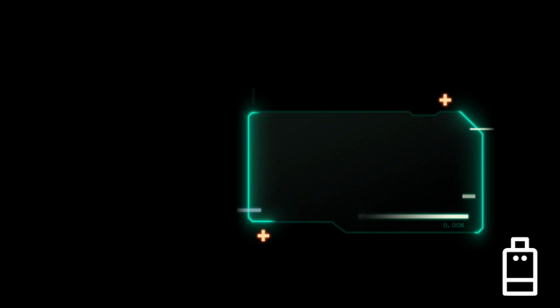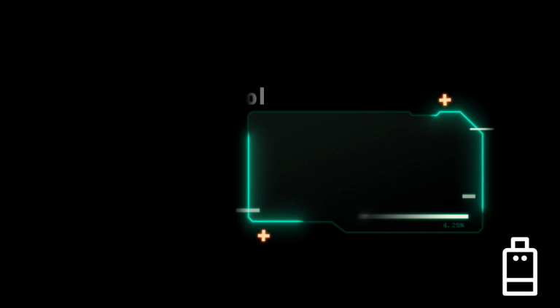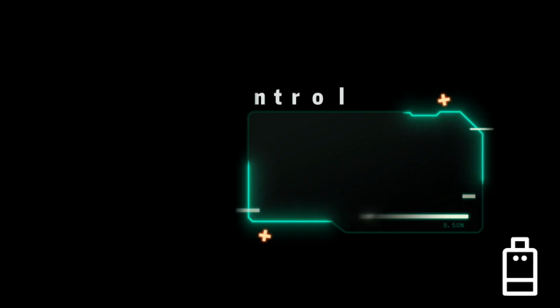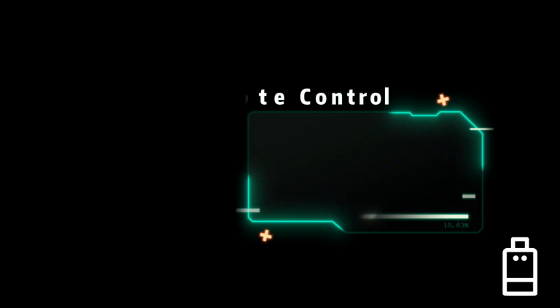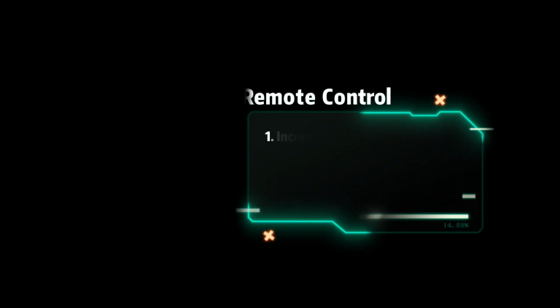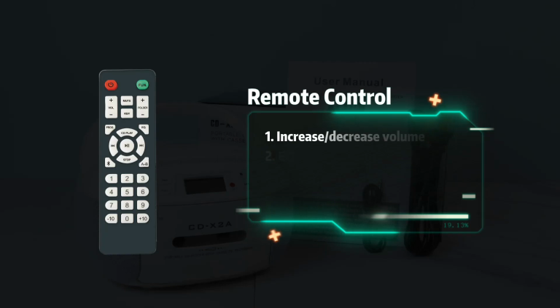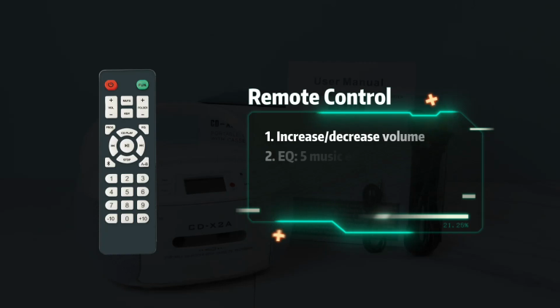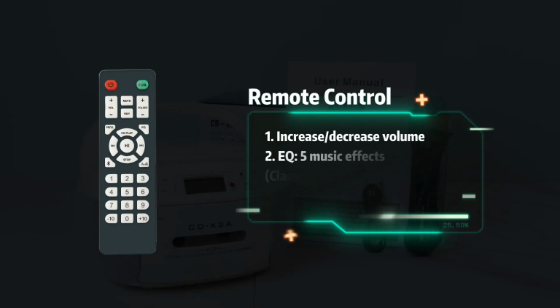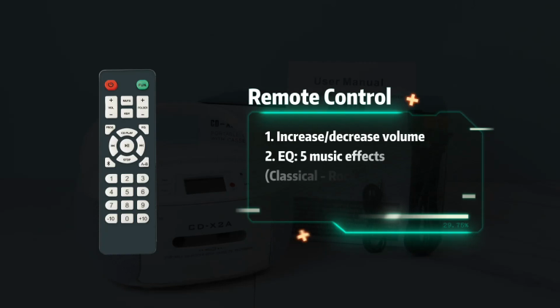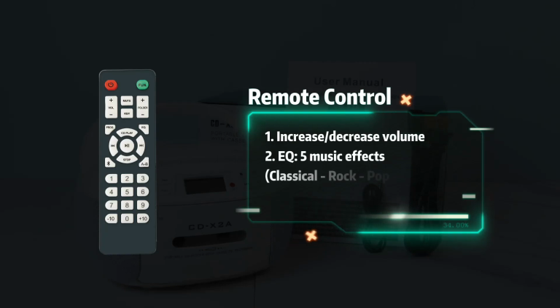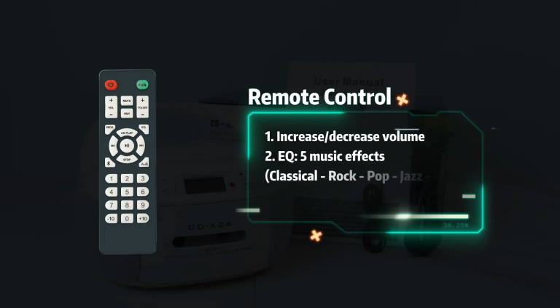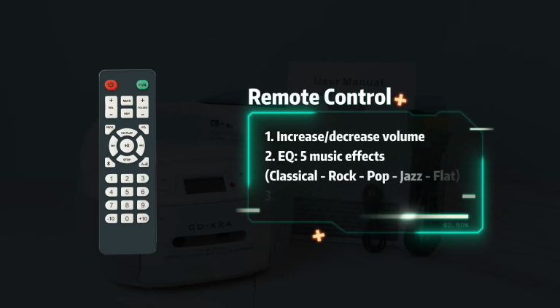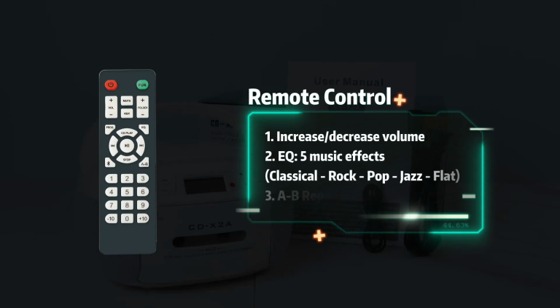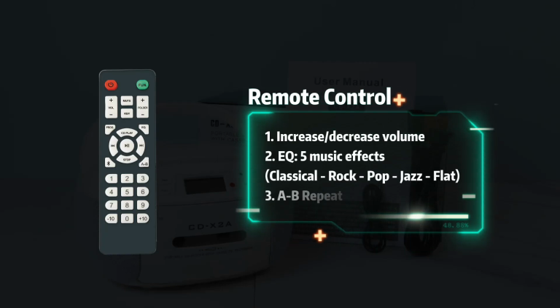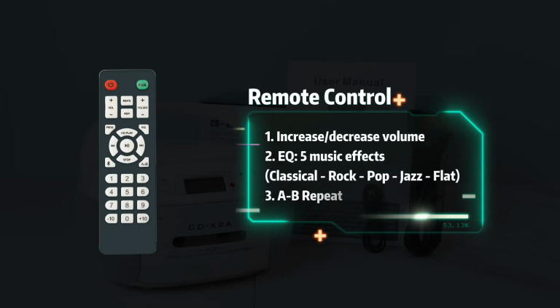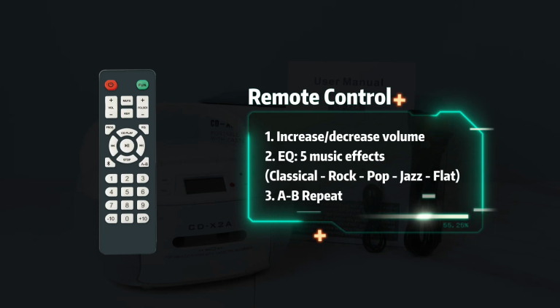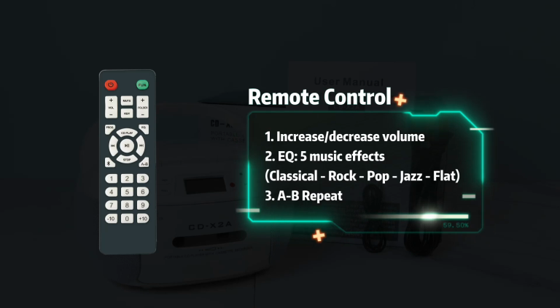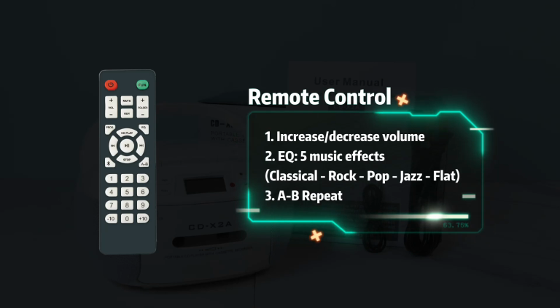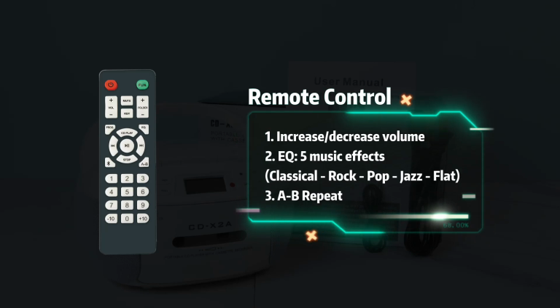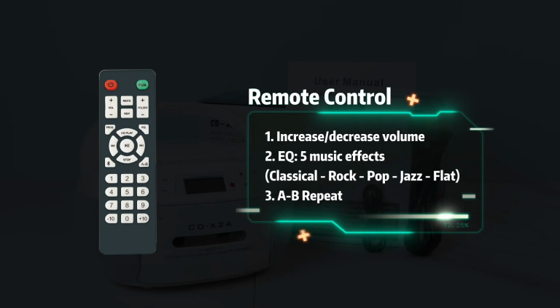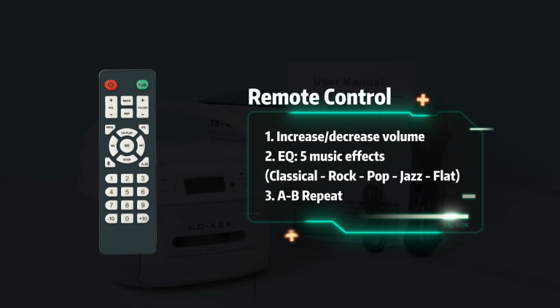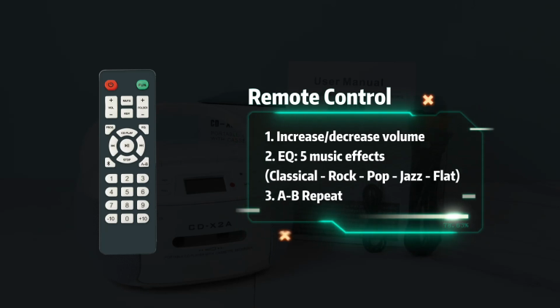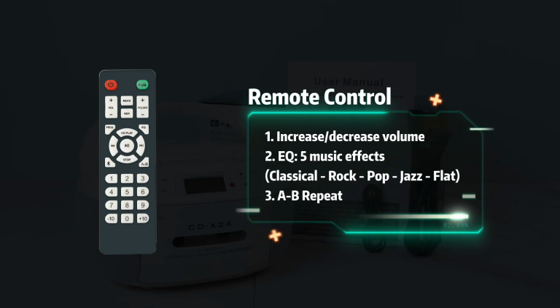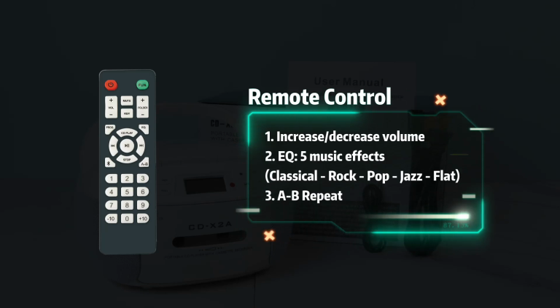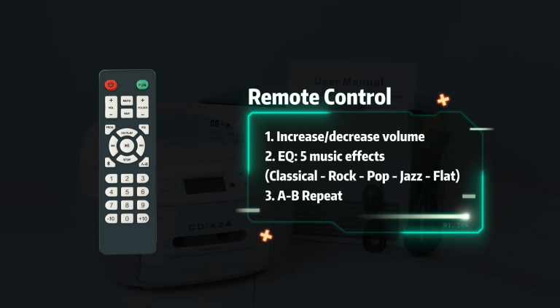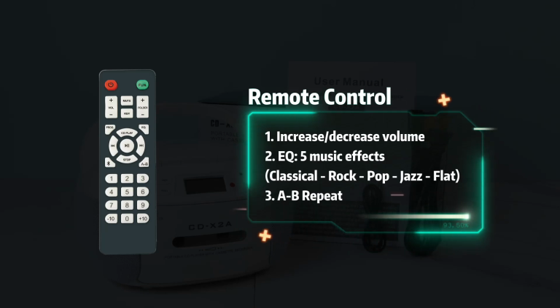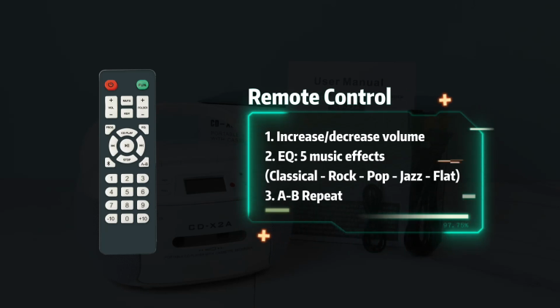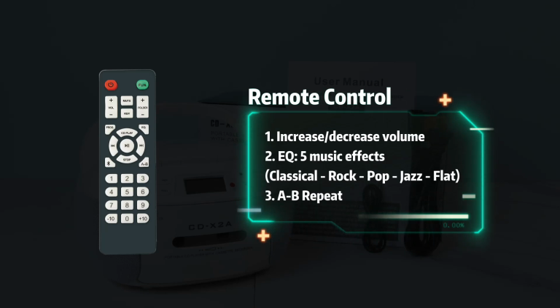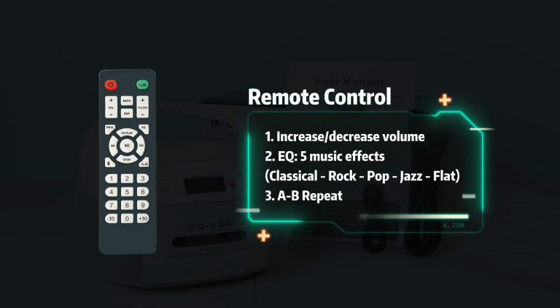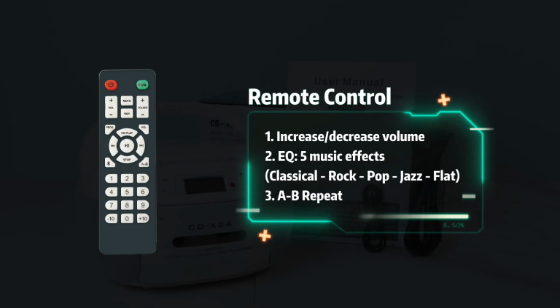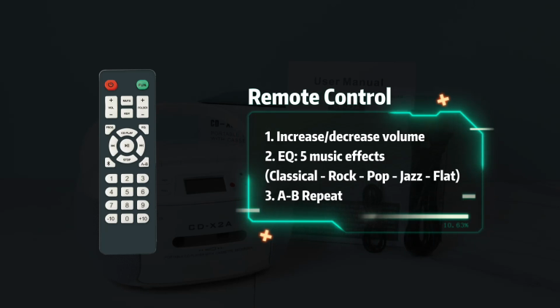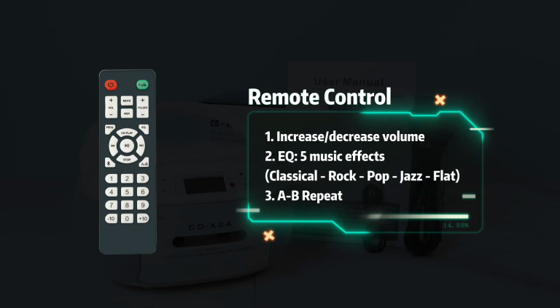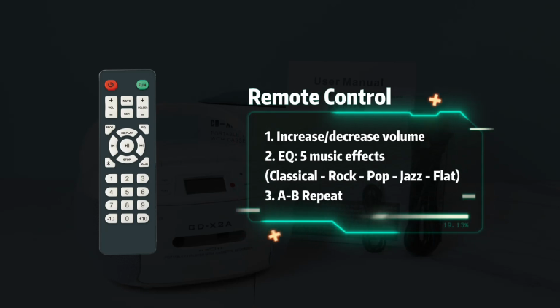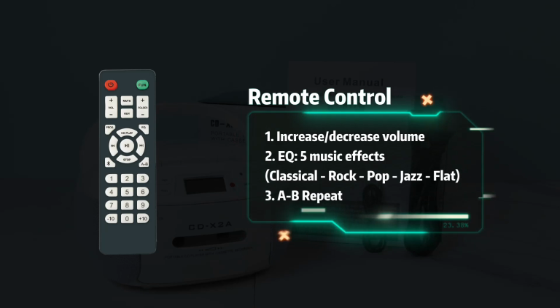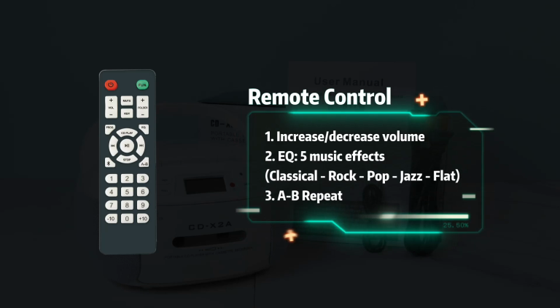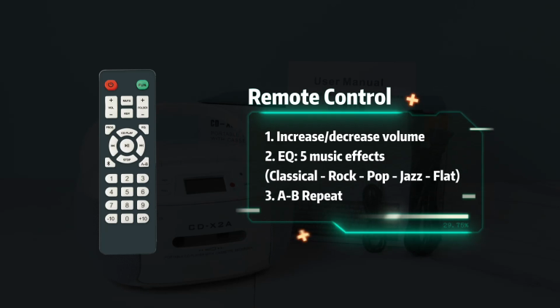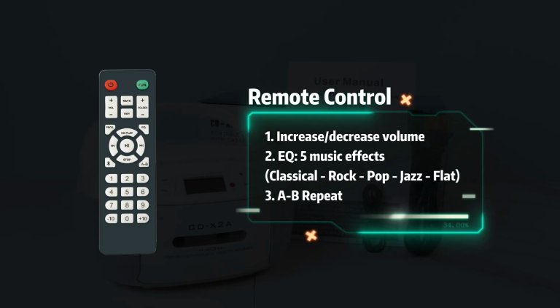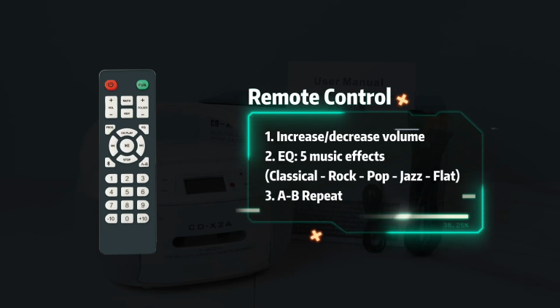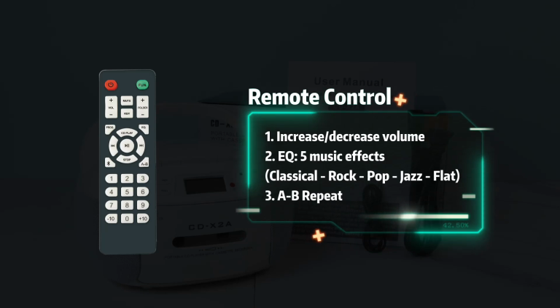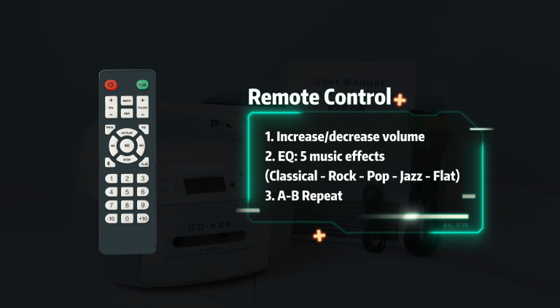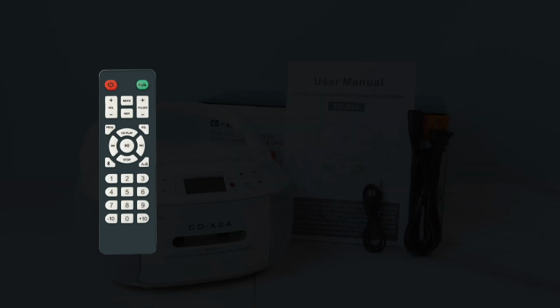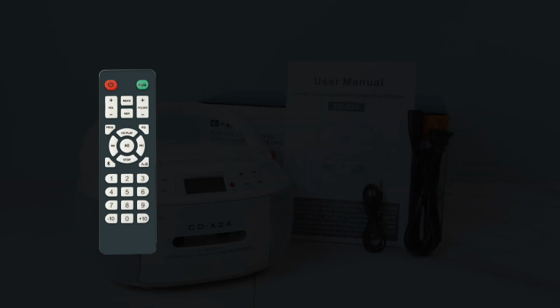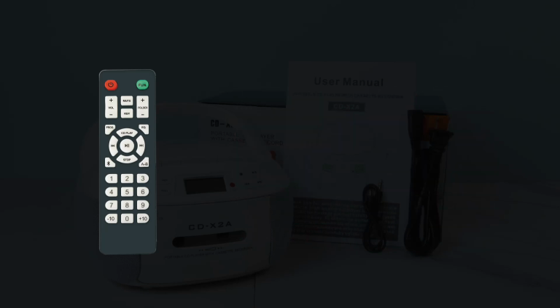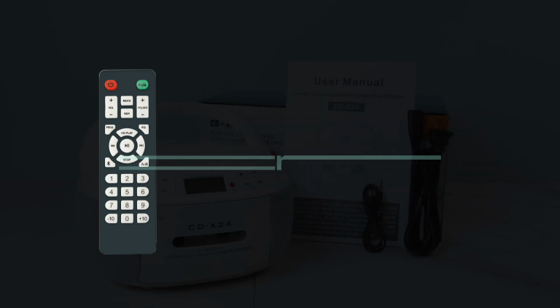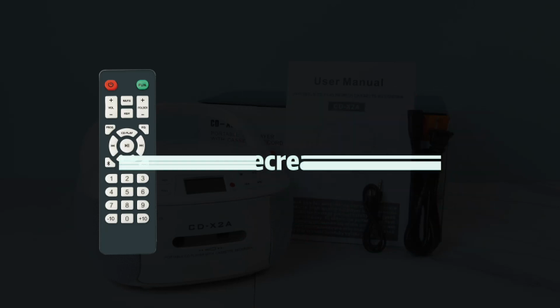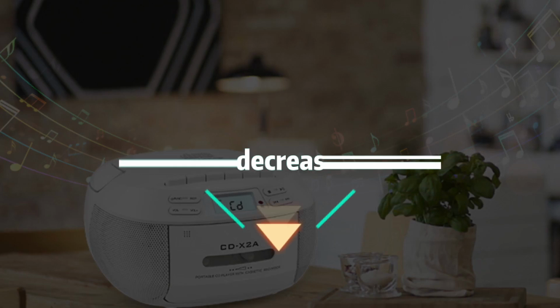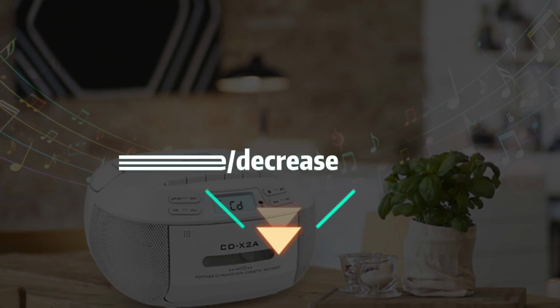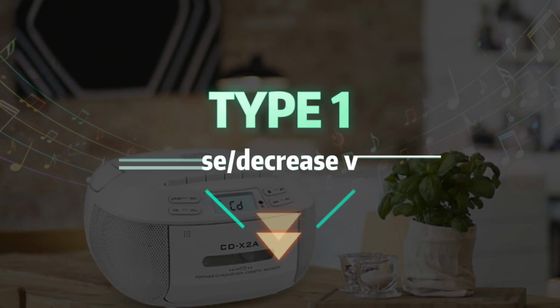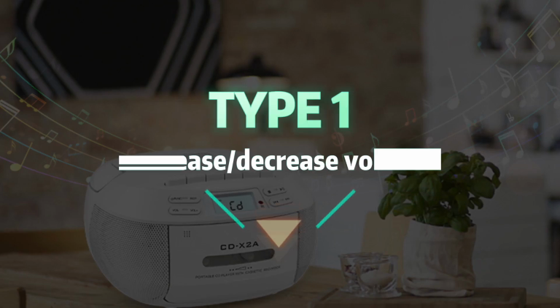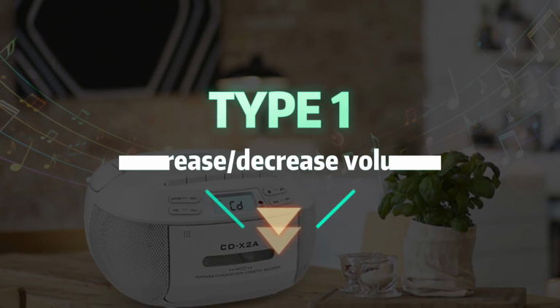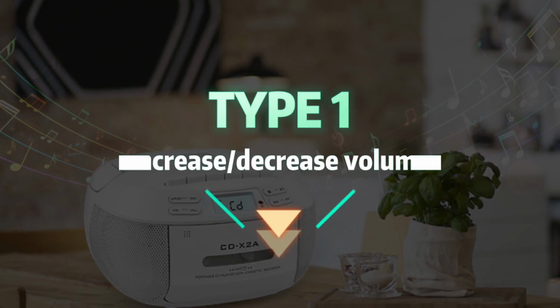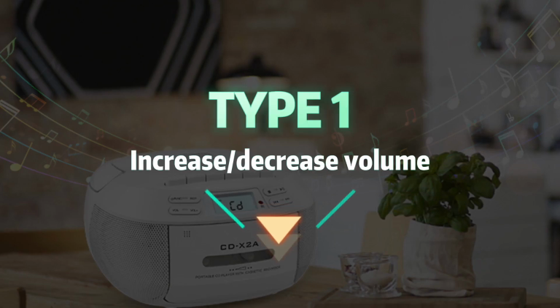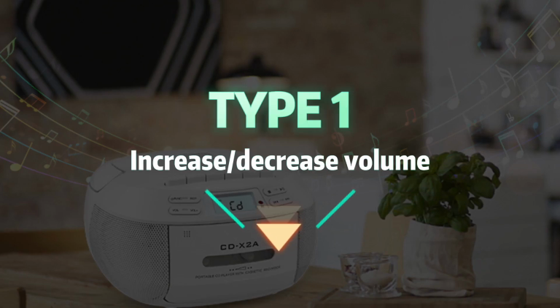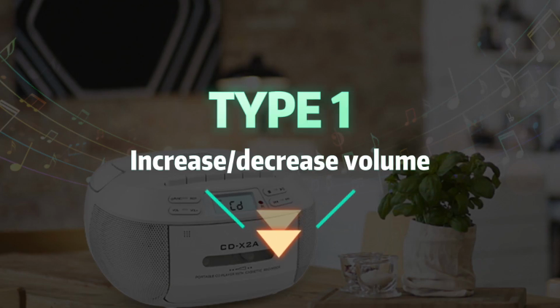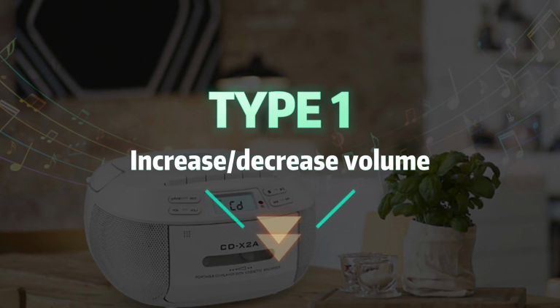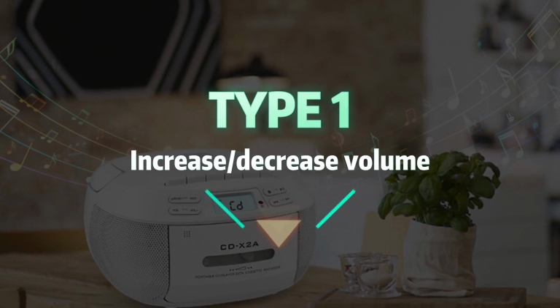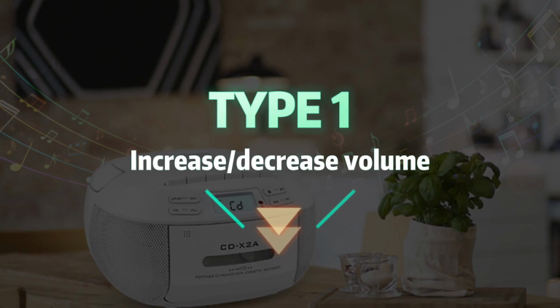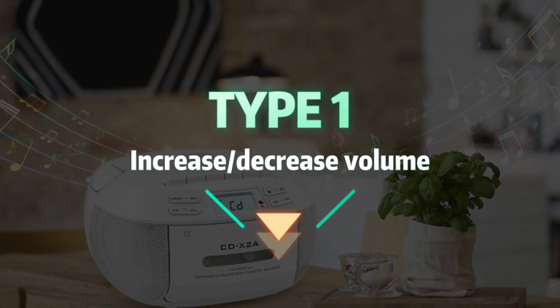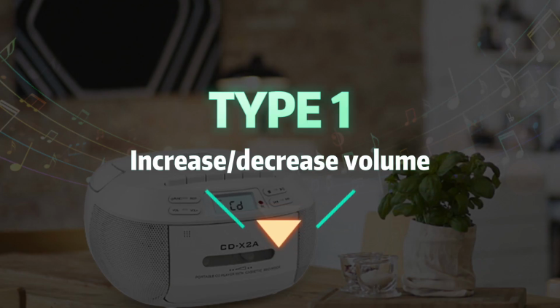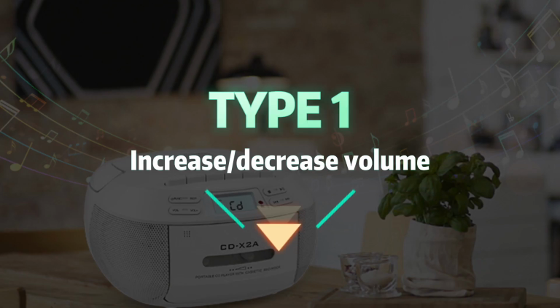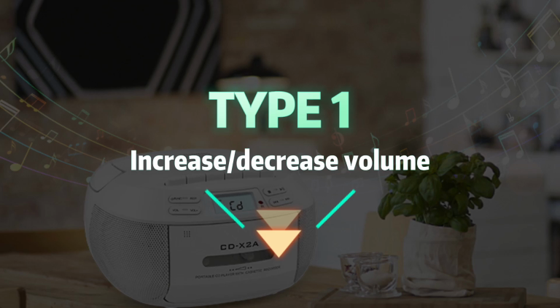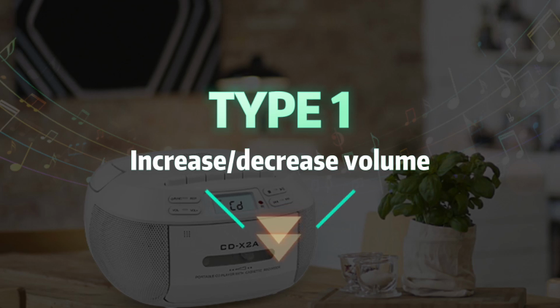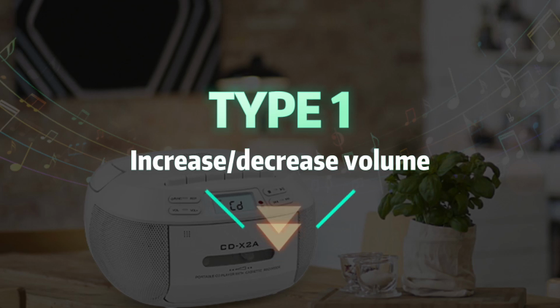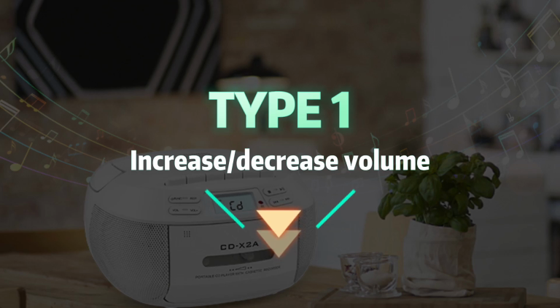Use of the remote control. Type 1: increase and decrease volume.